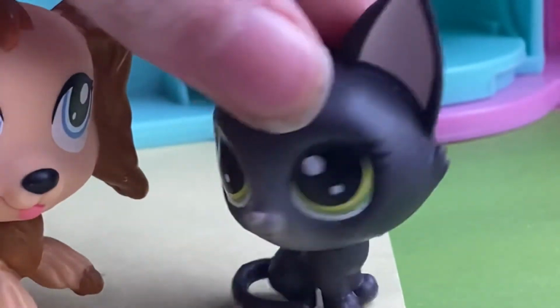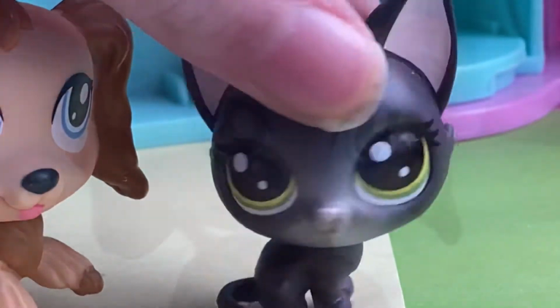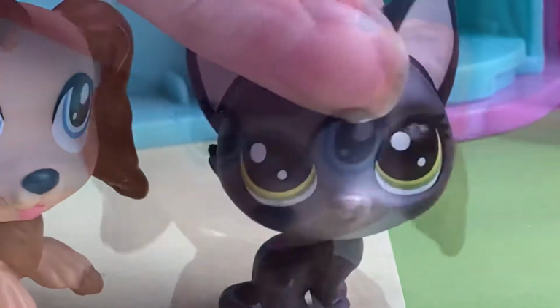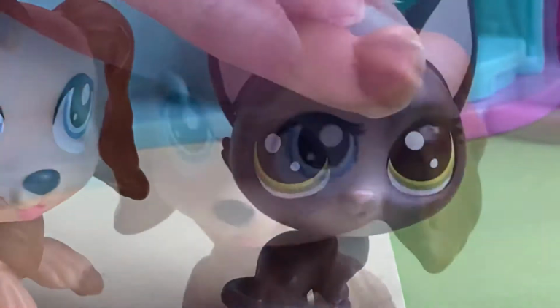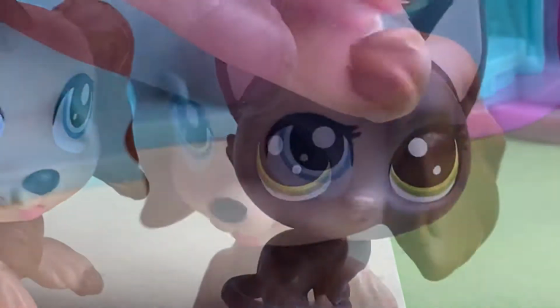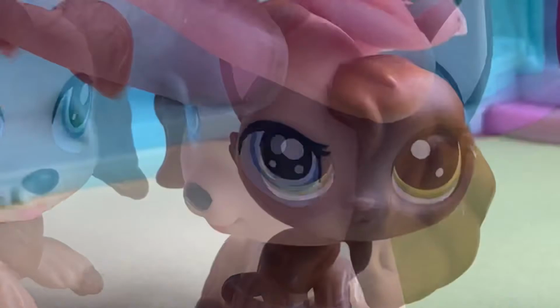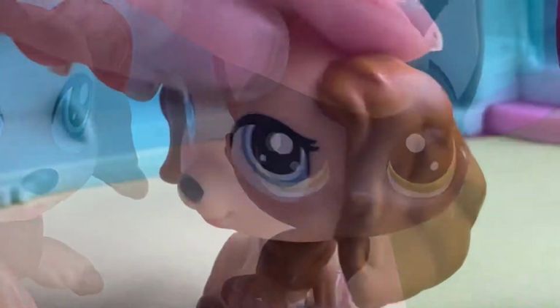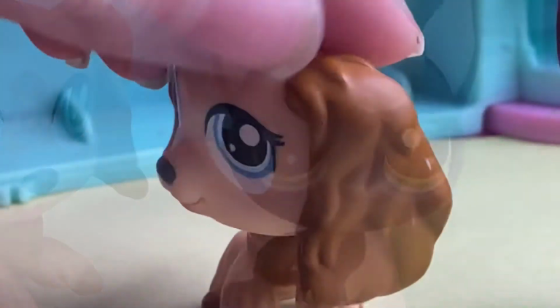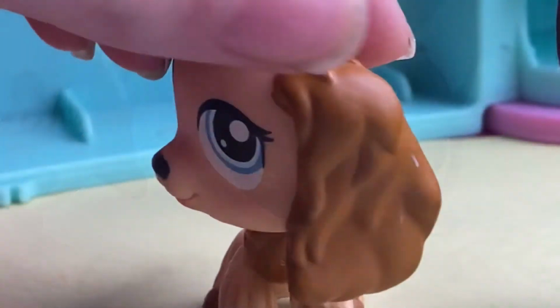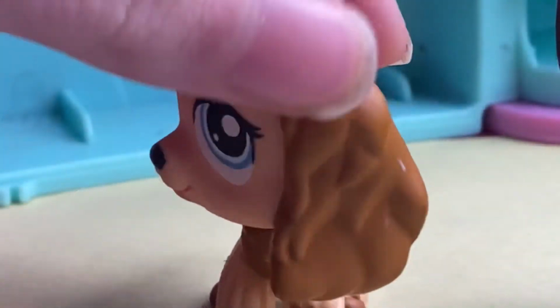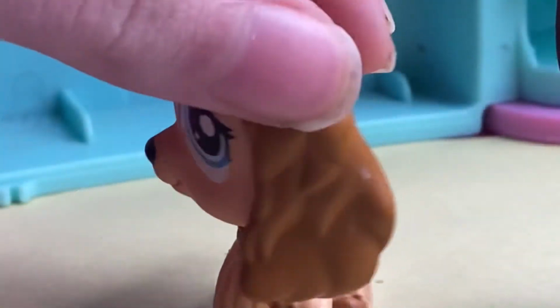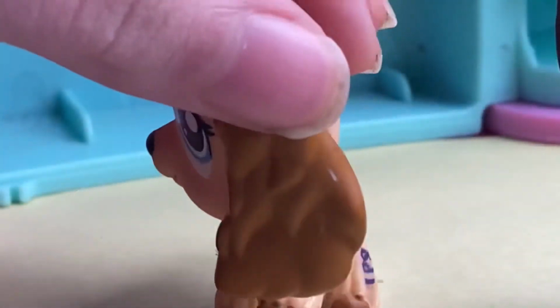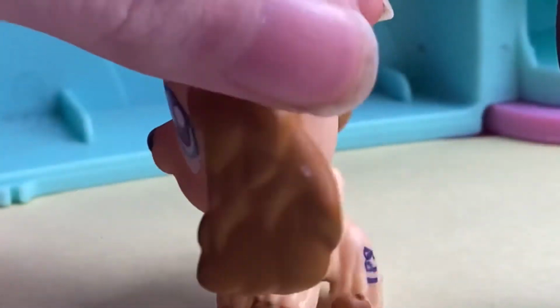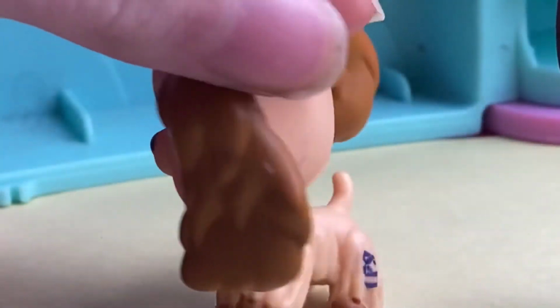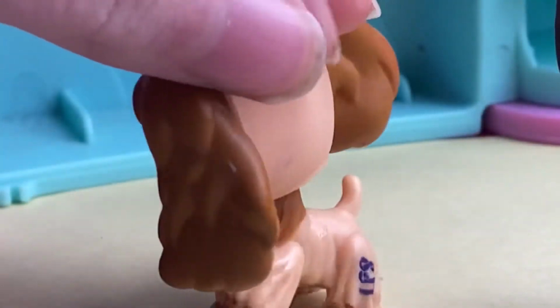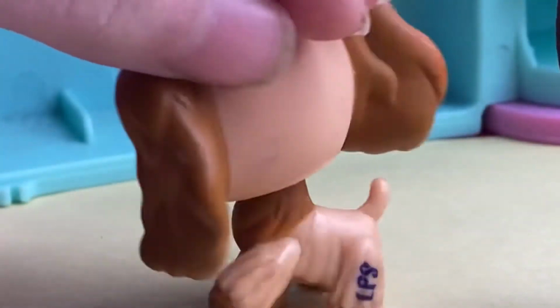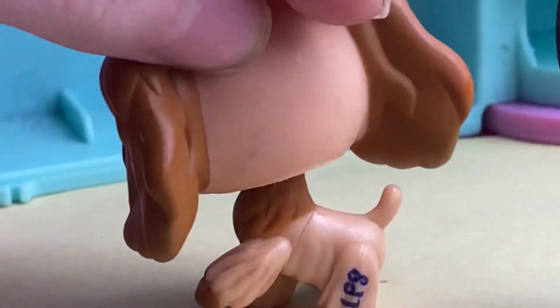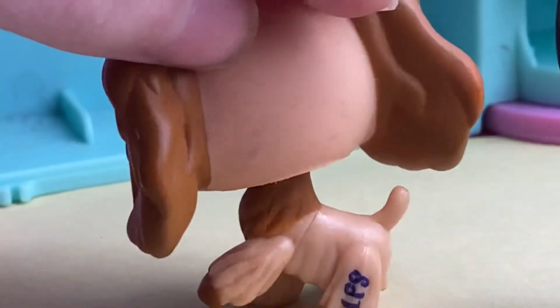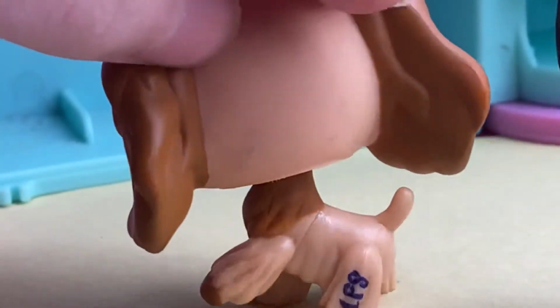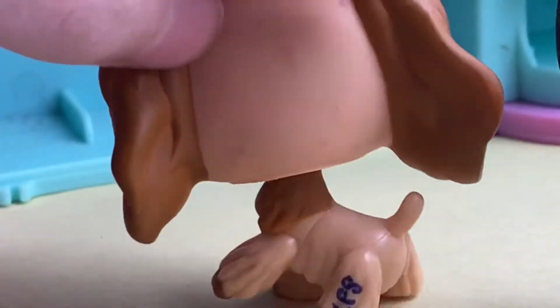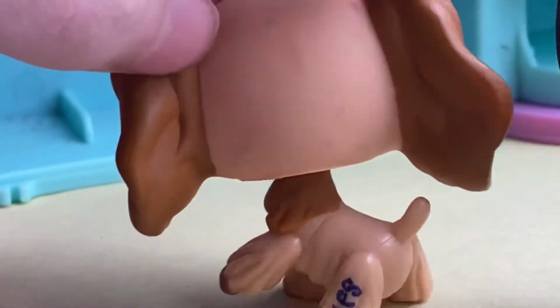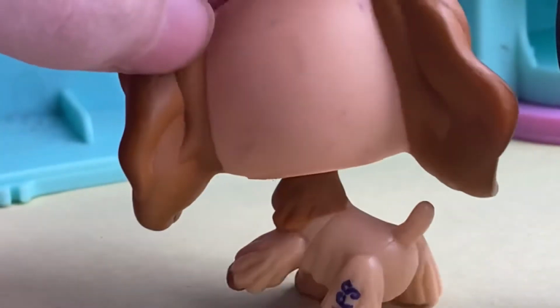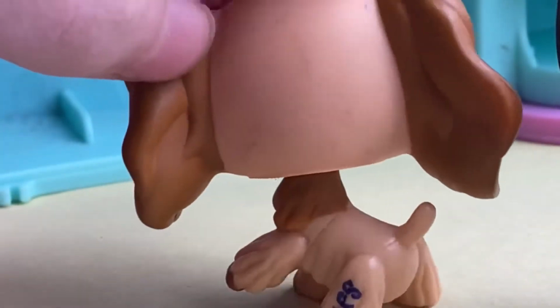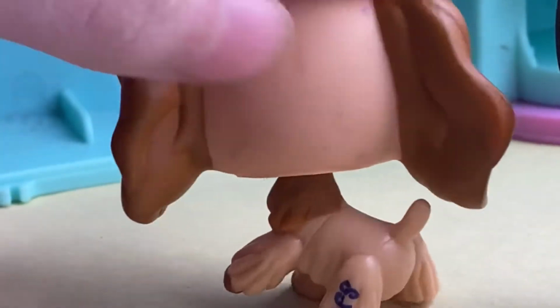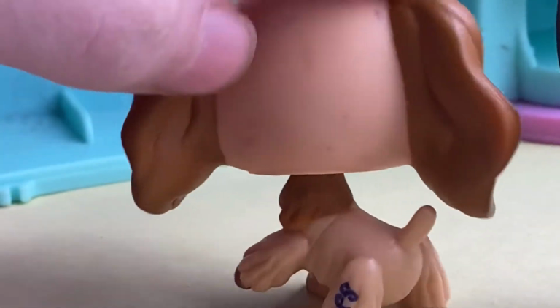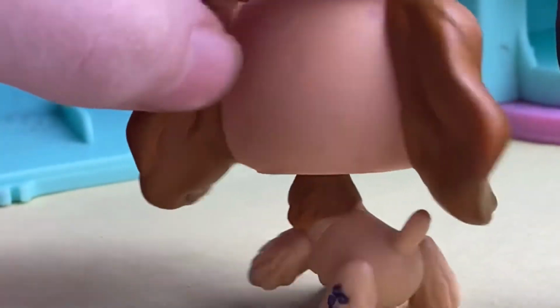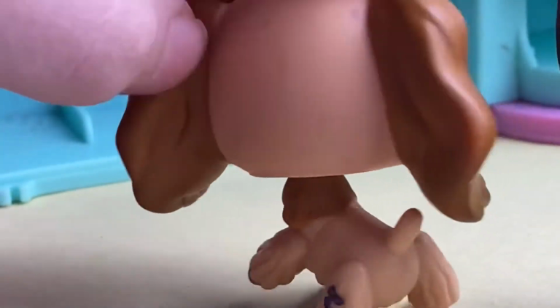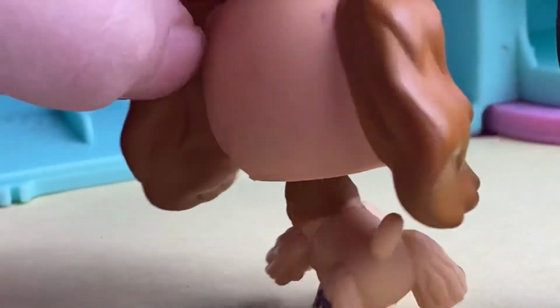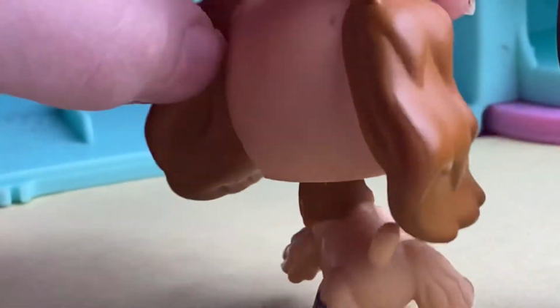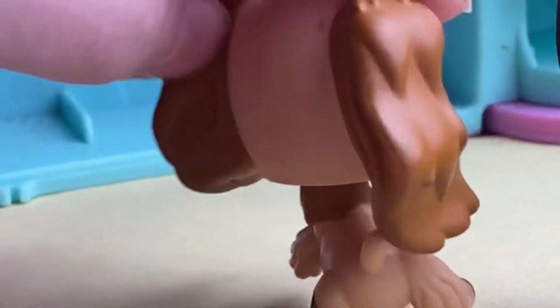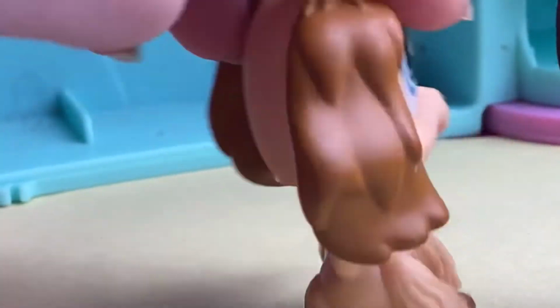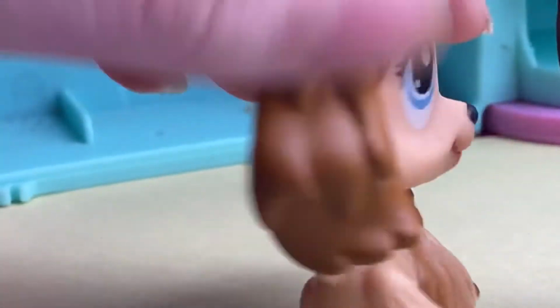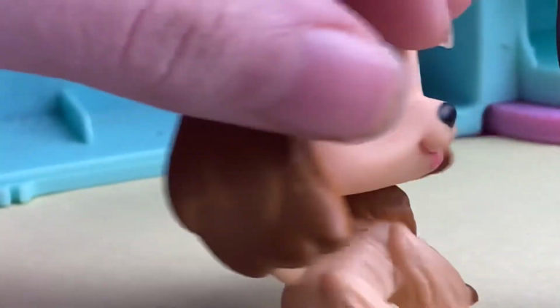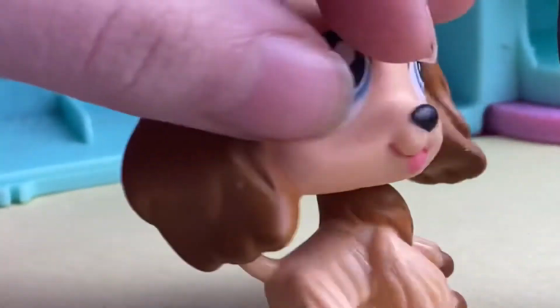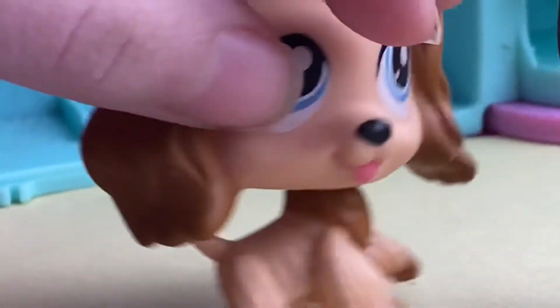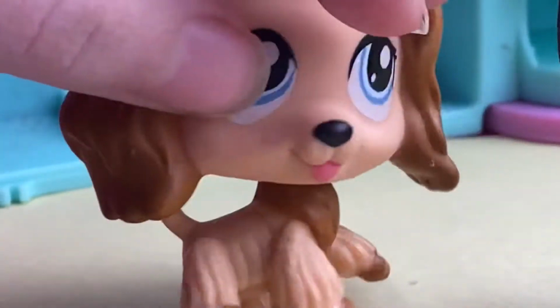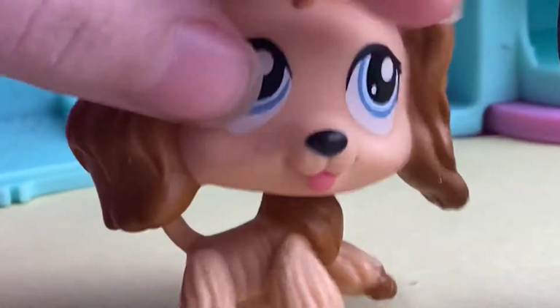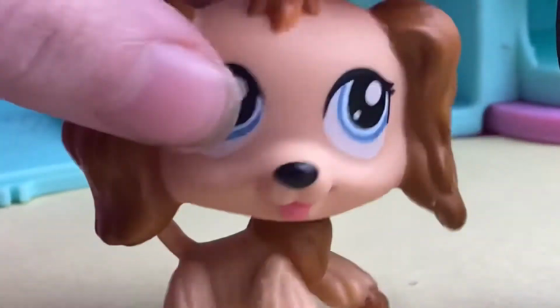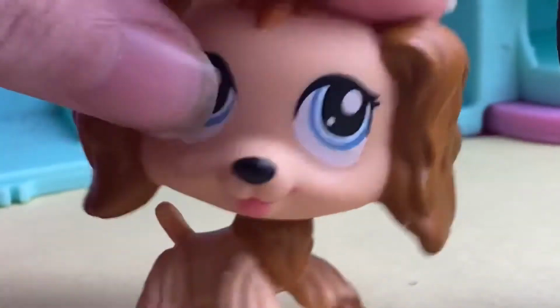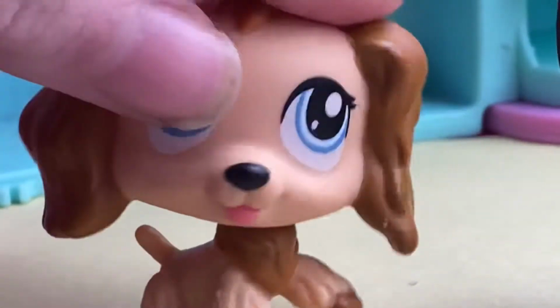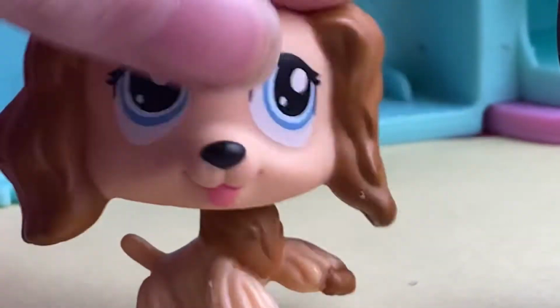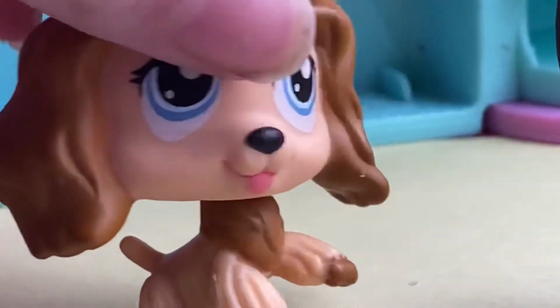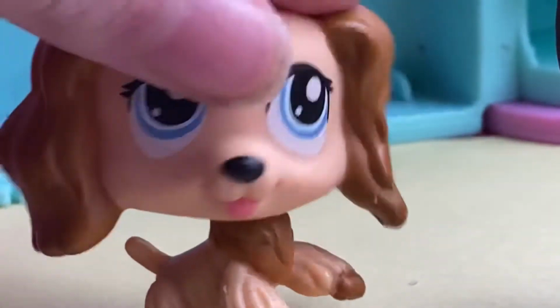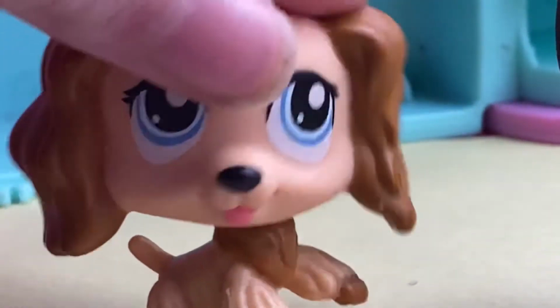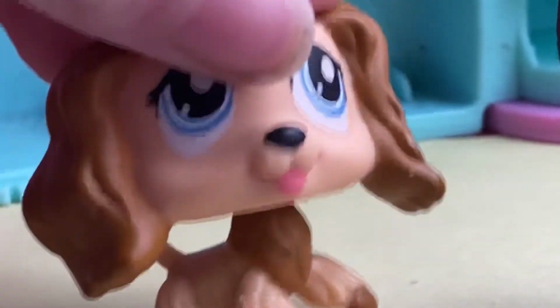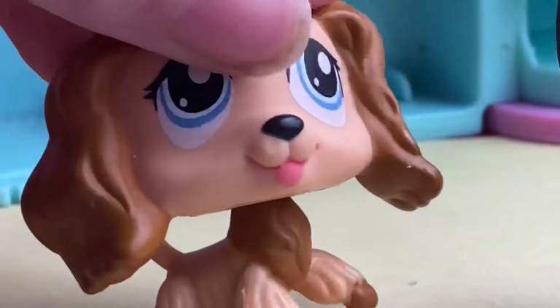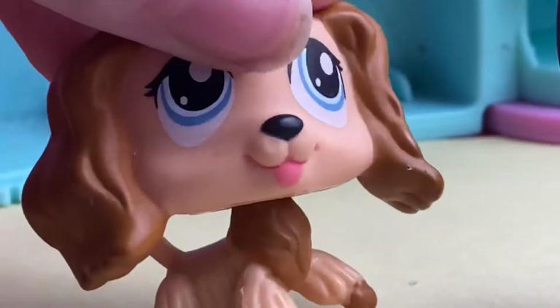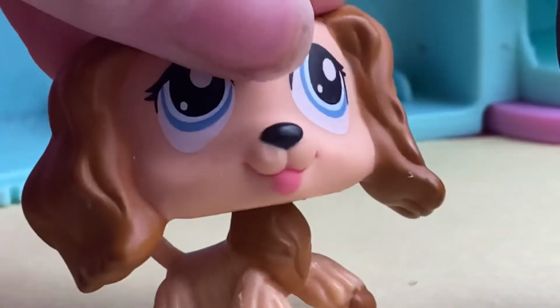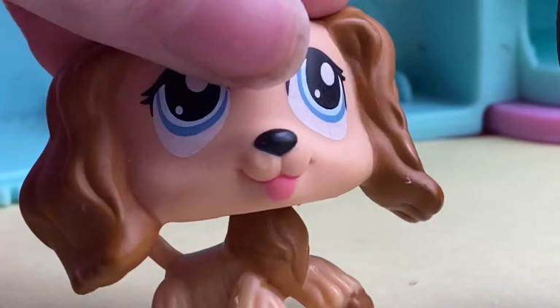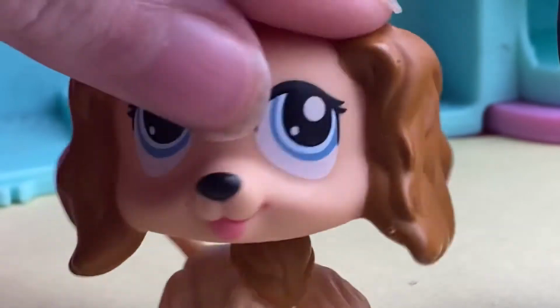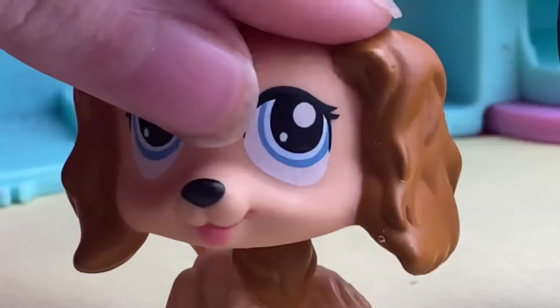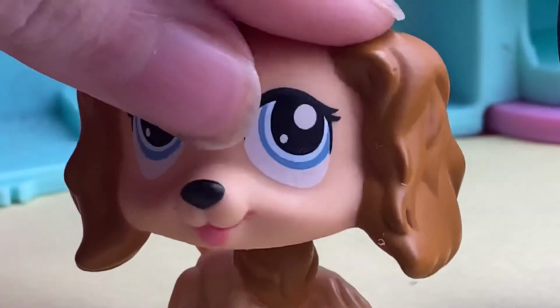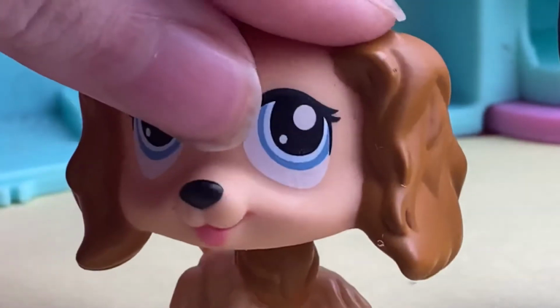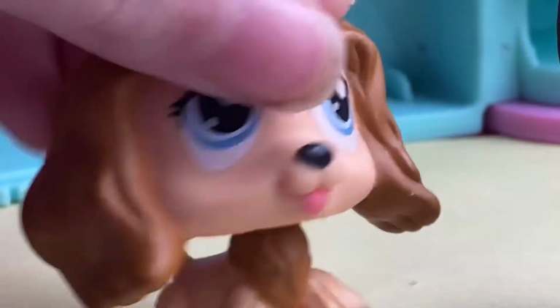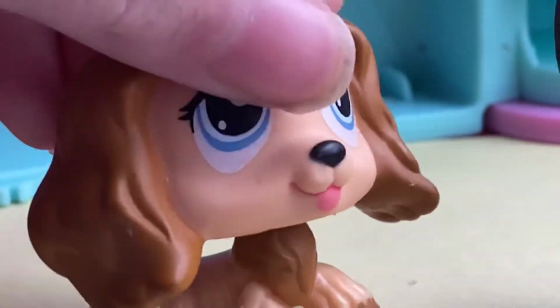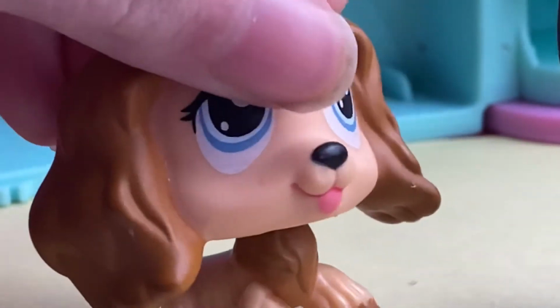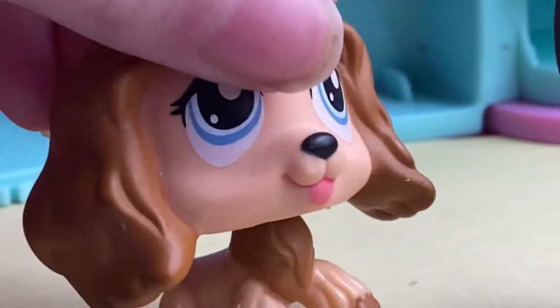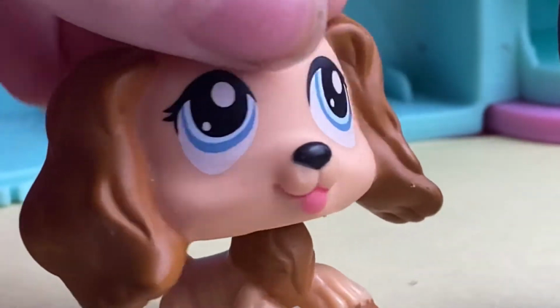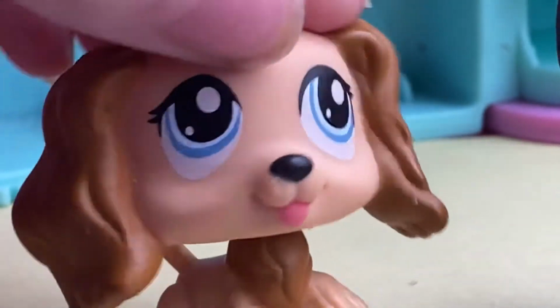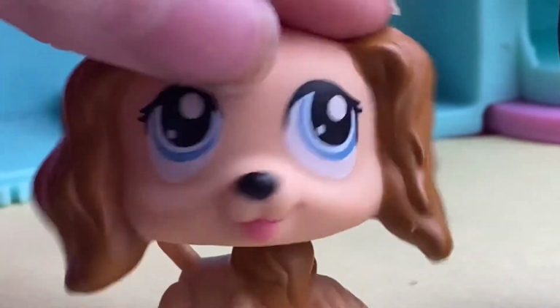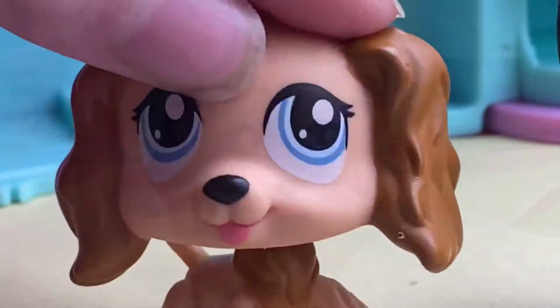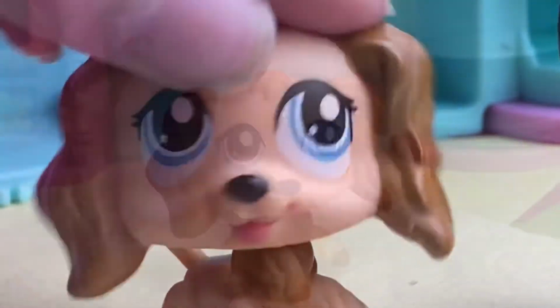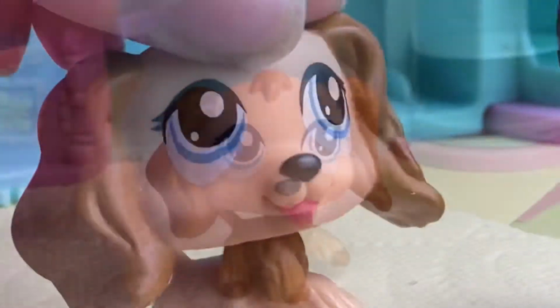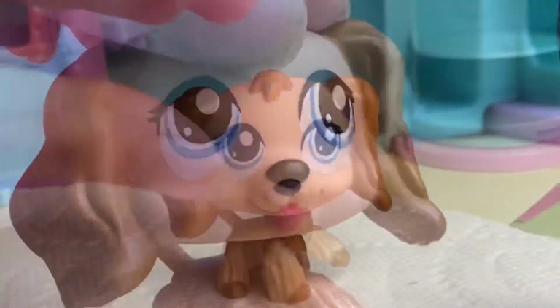This is going to be the Cocker Spaniel that we're going to be using. Here she is, and let's get on with the customization process.